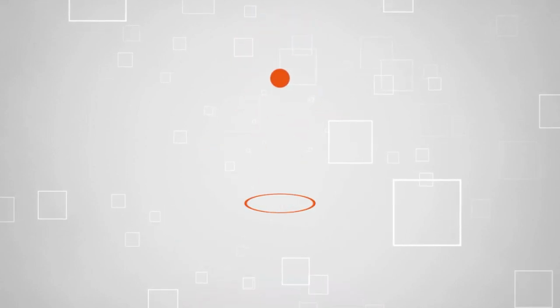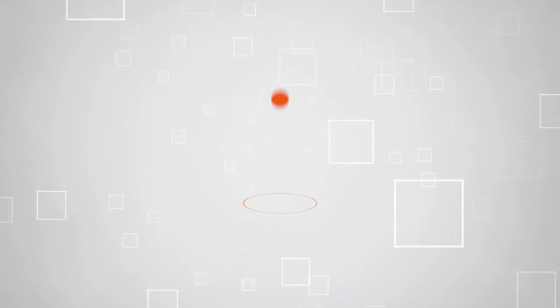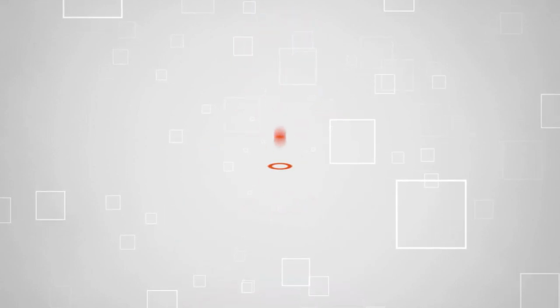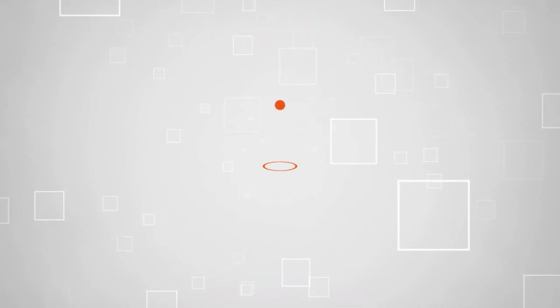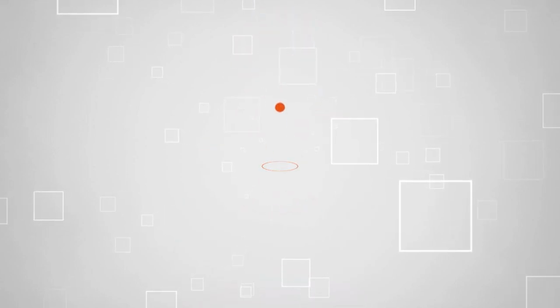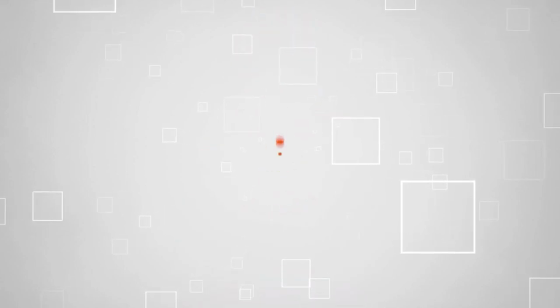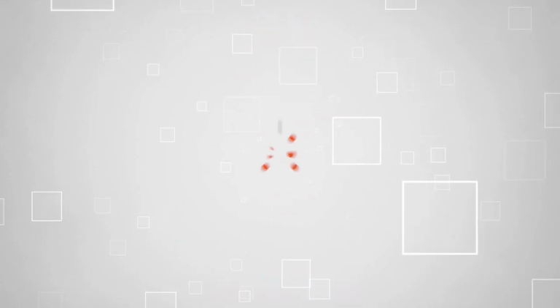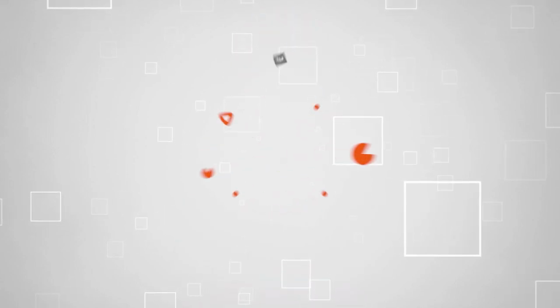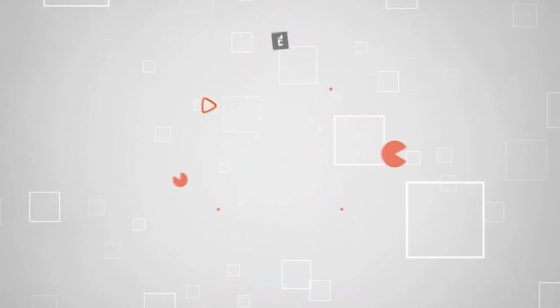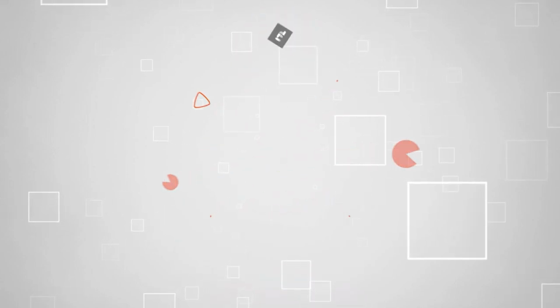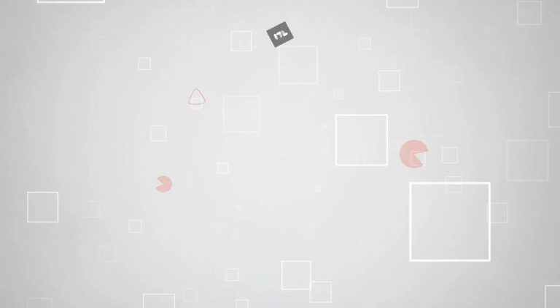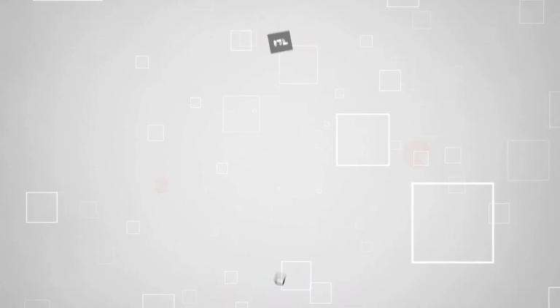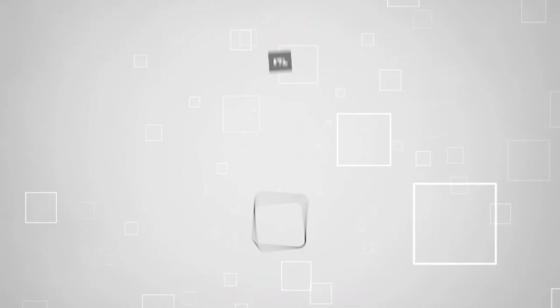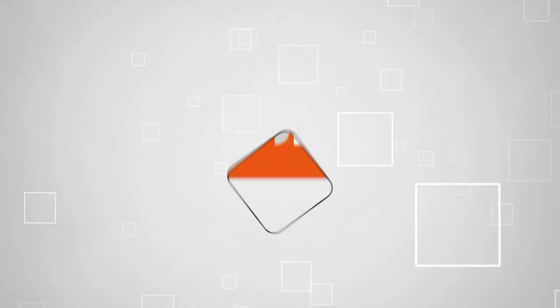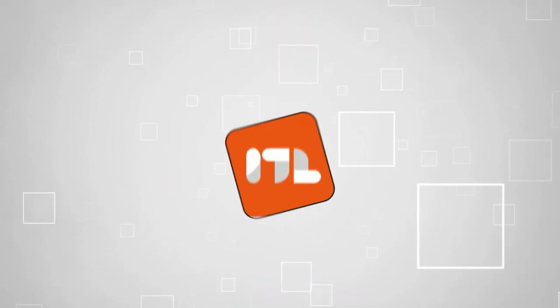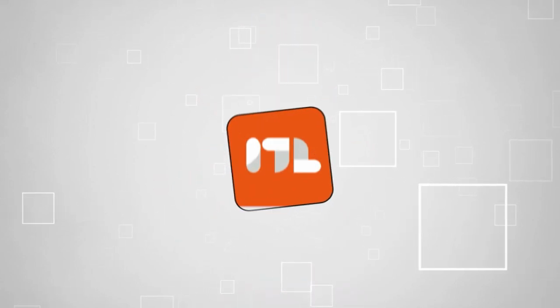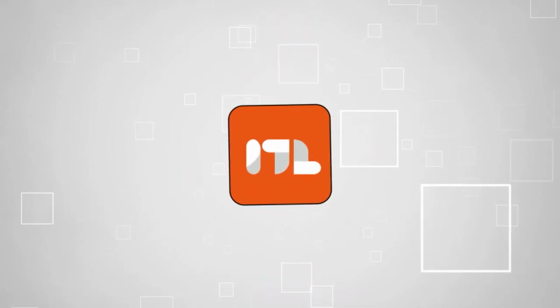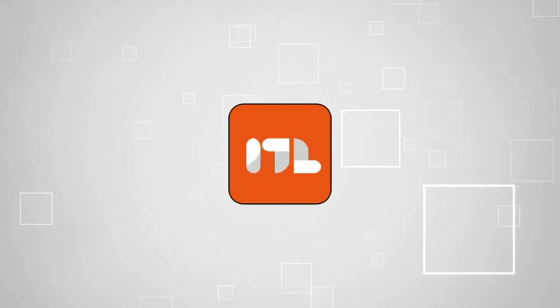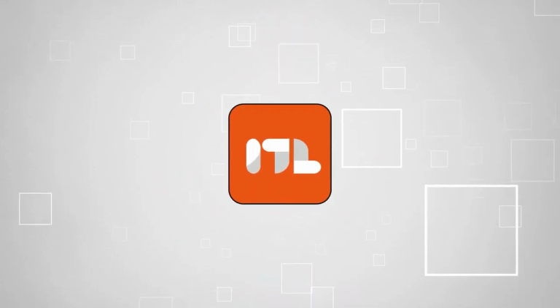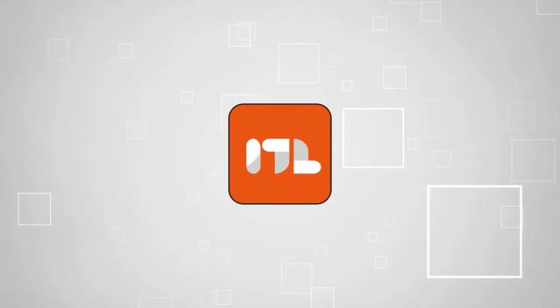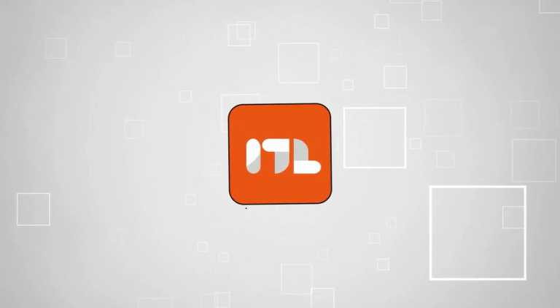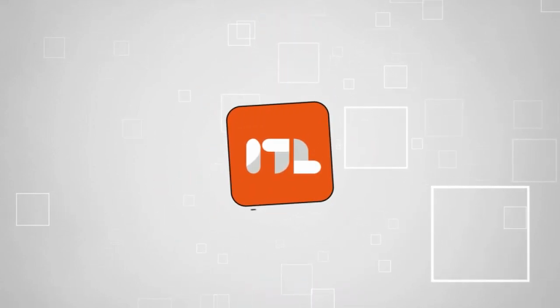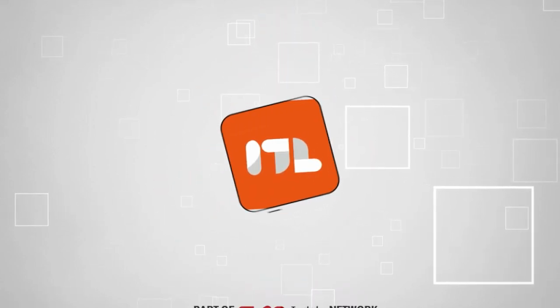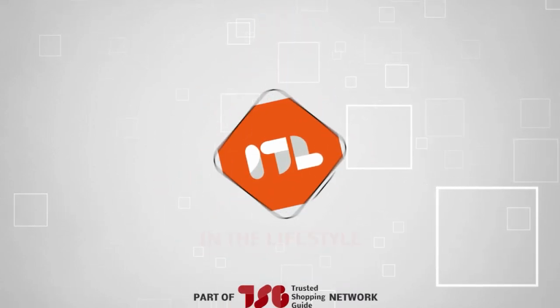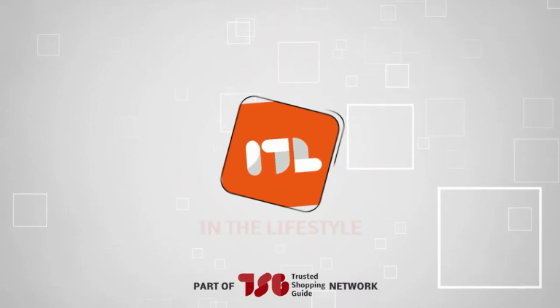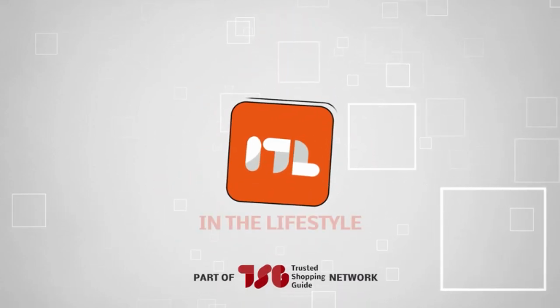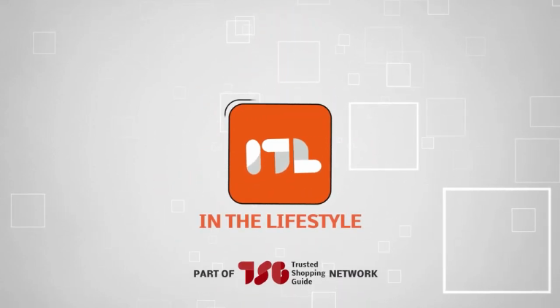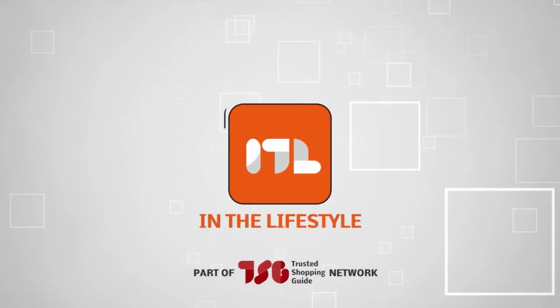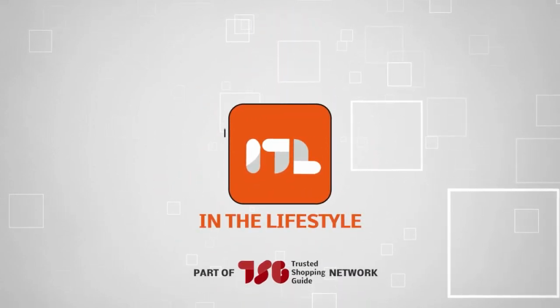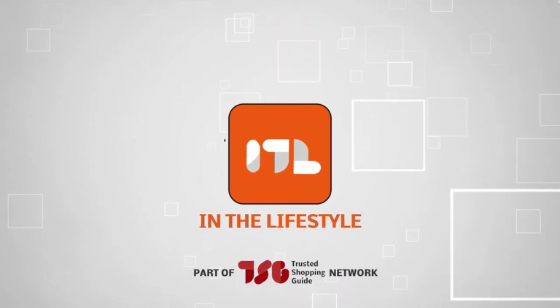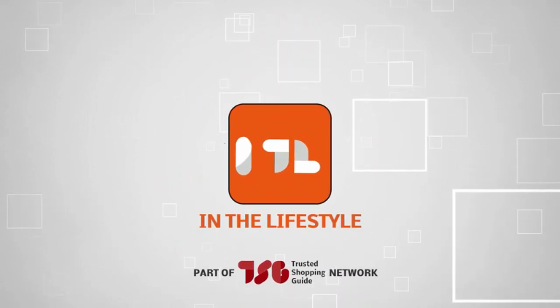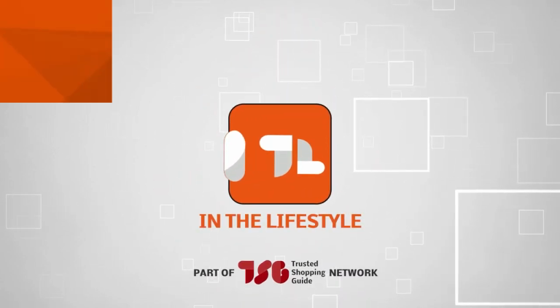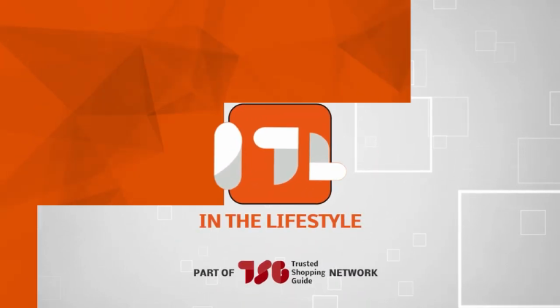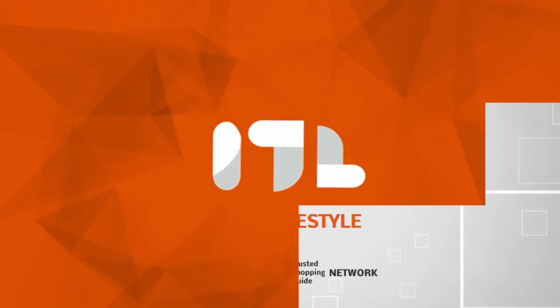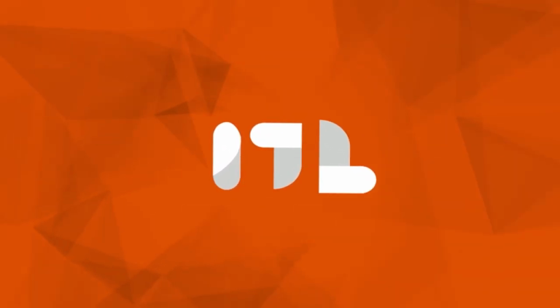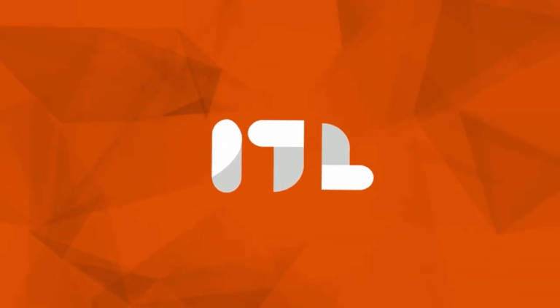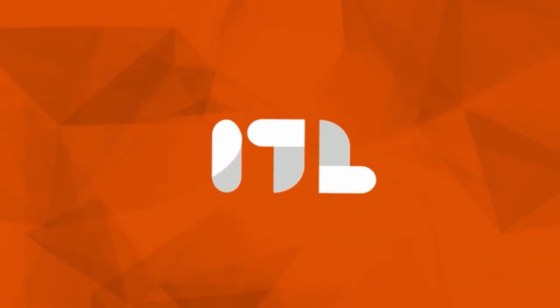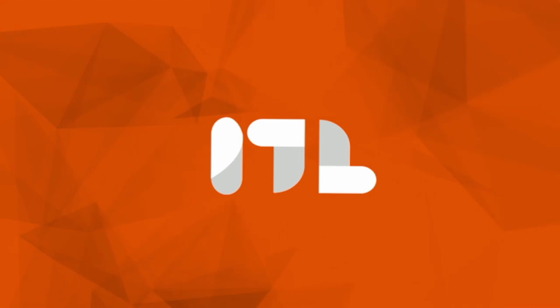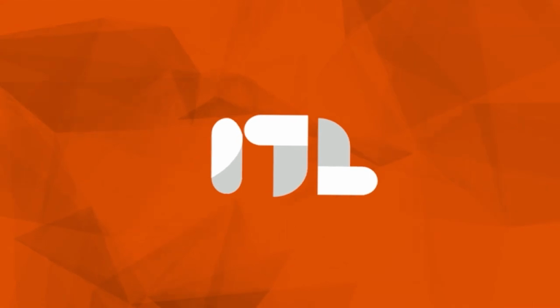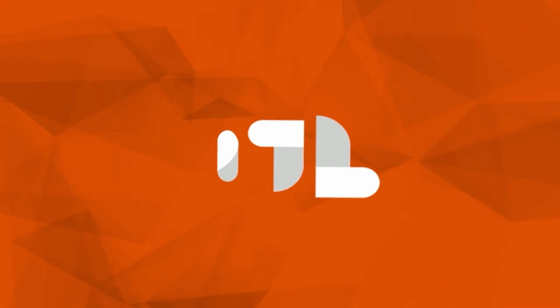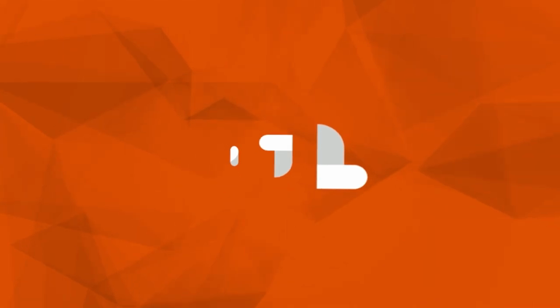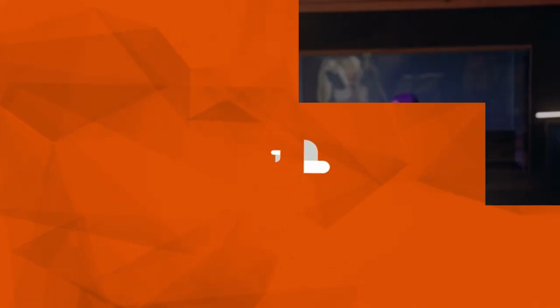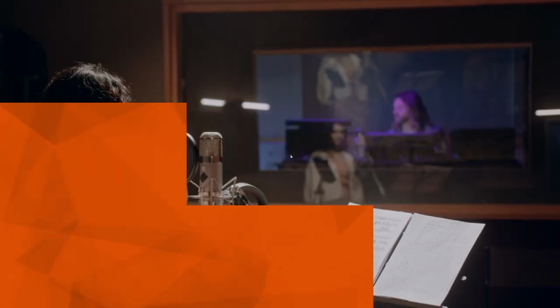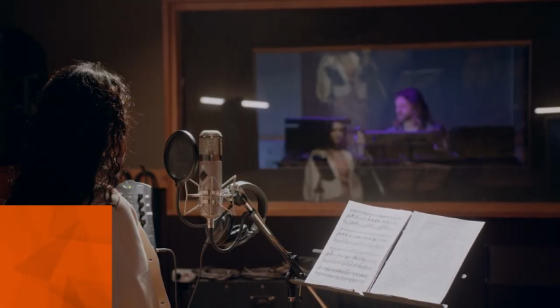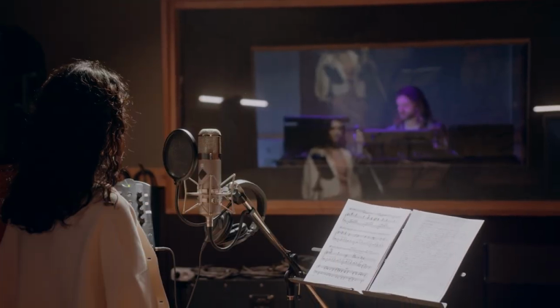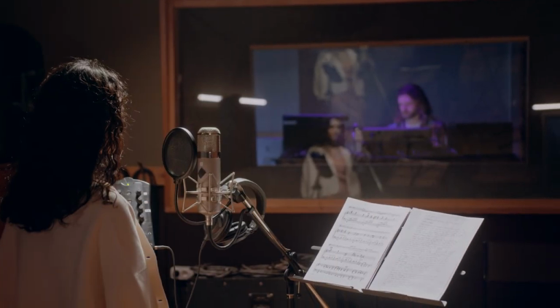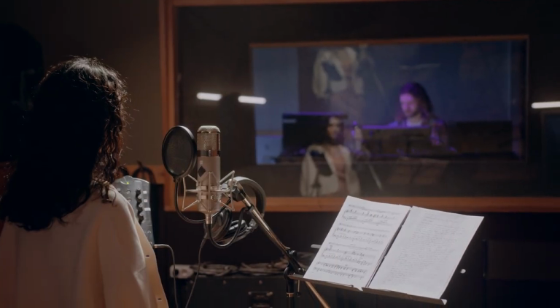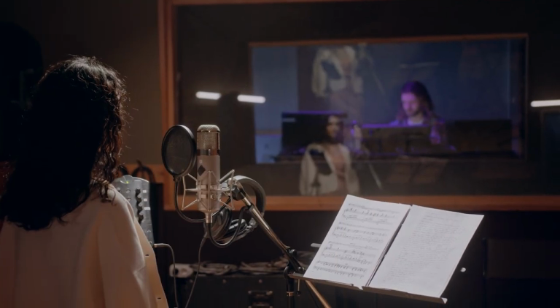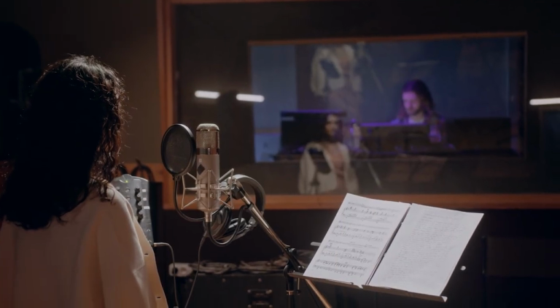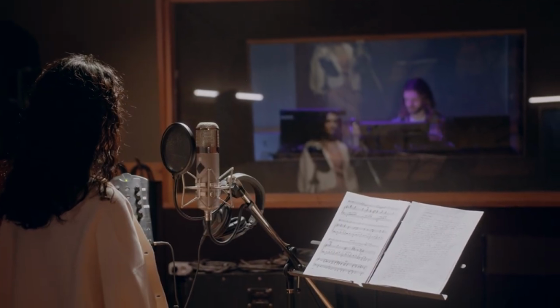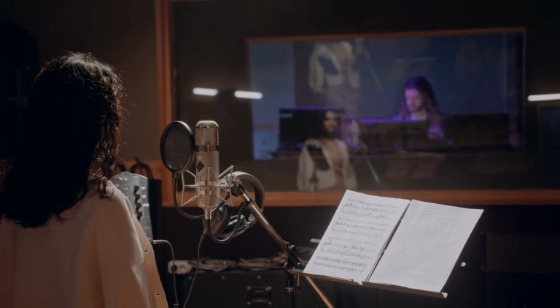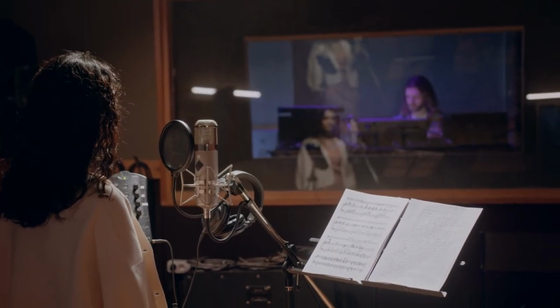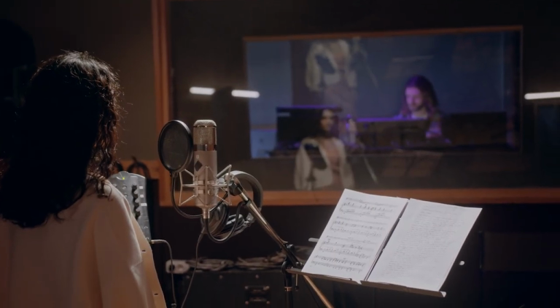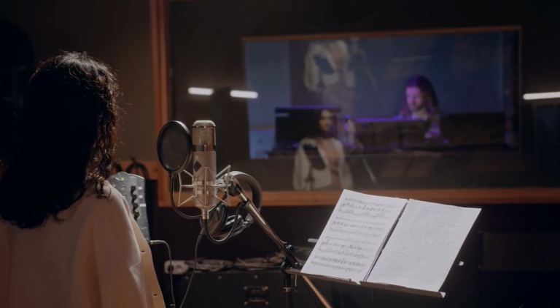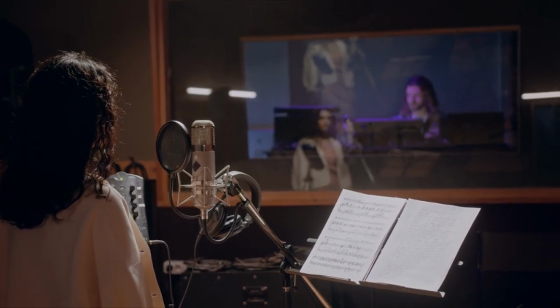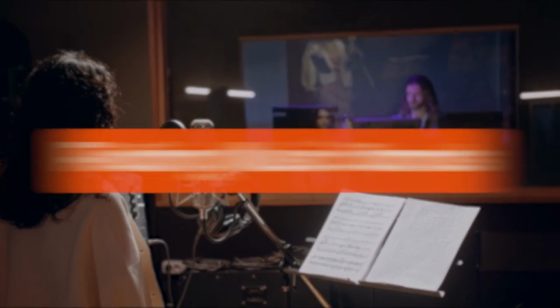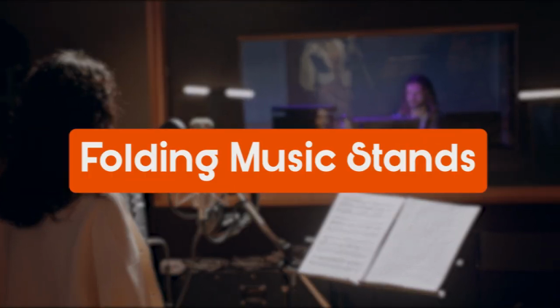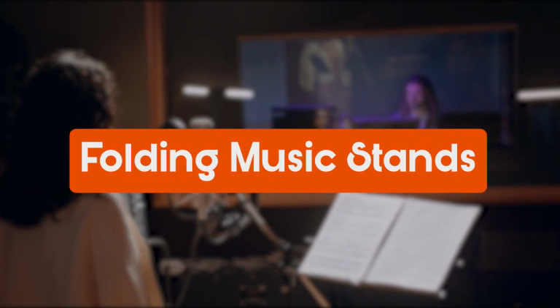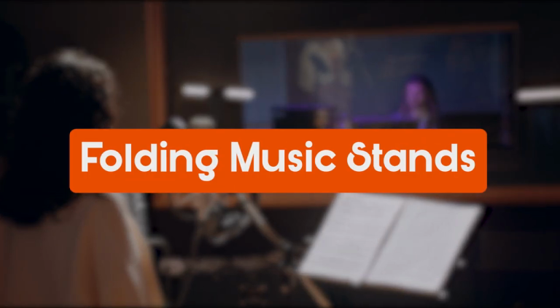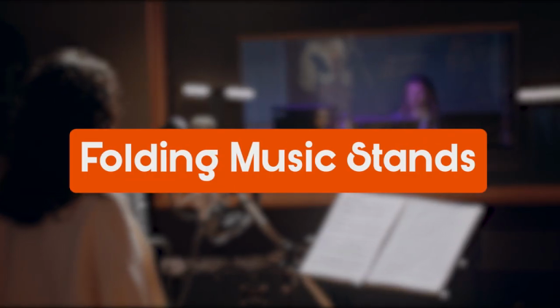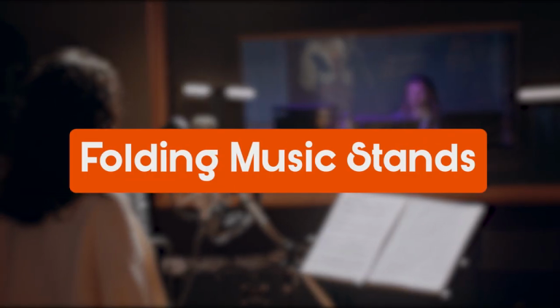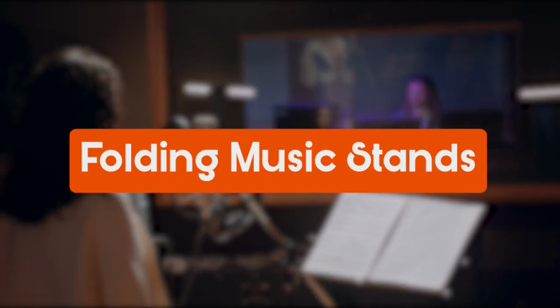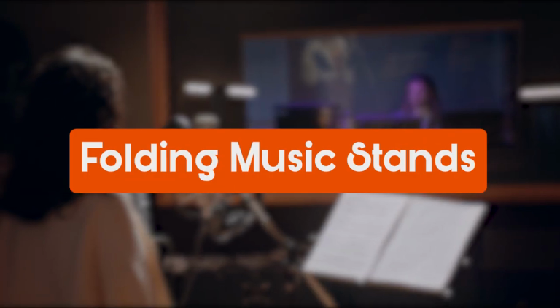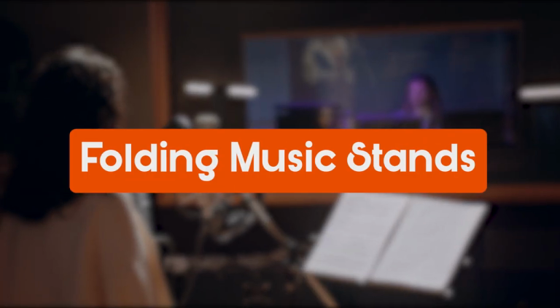Welcome back guys, we're at trustedshopguy.com and today we are in the lifestyle. In this video, we'll be sharing with you our best folding music stands.